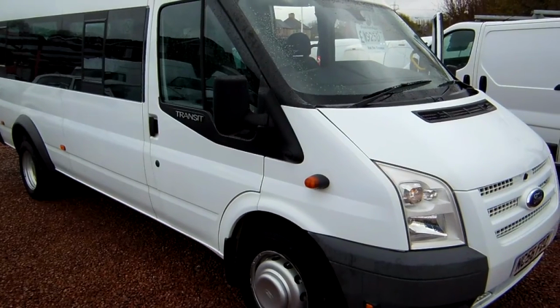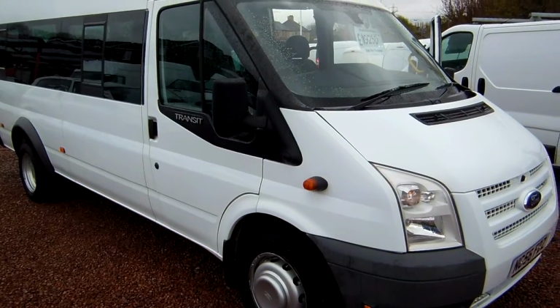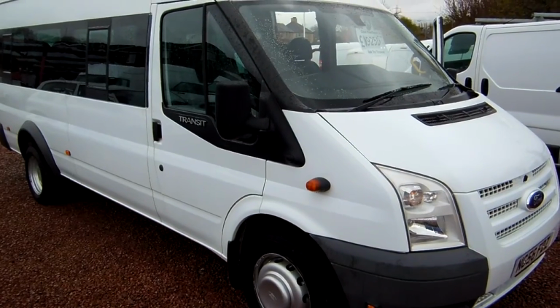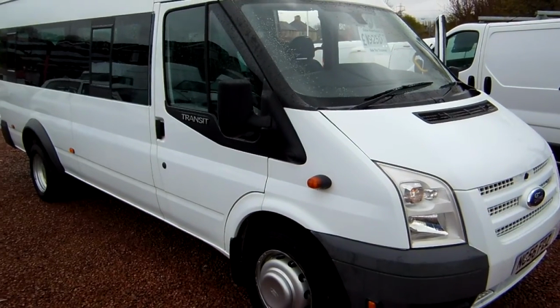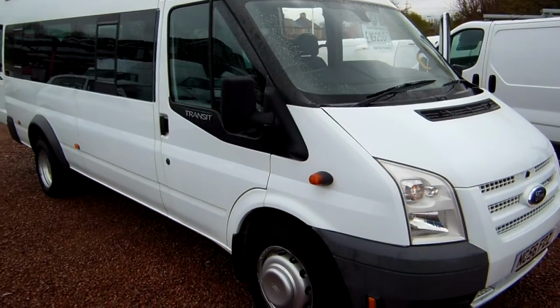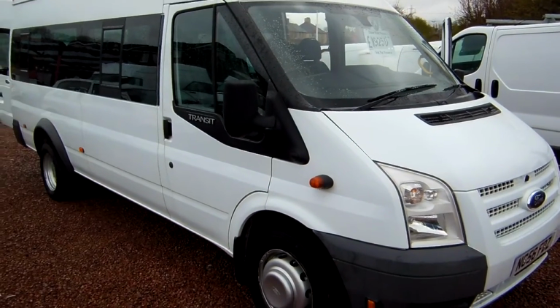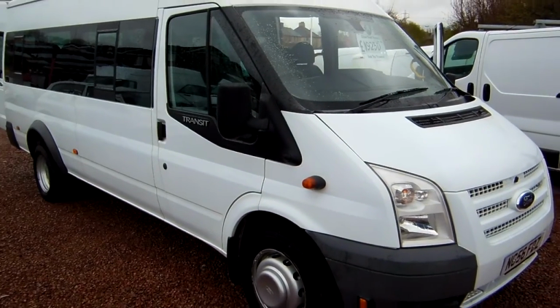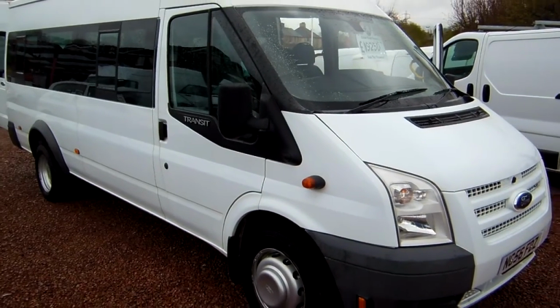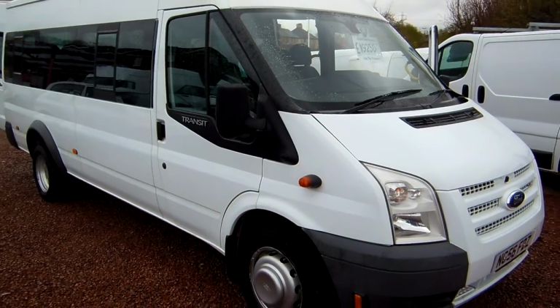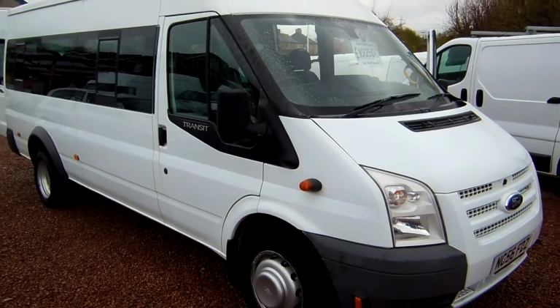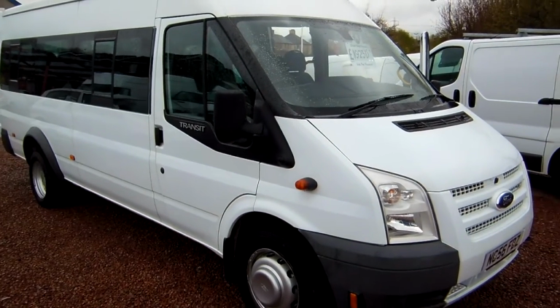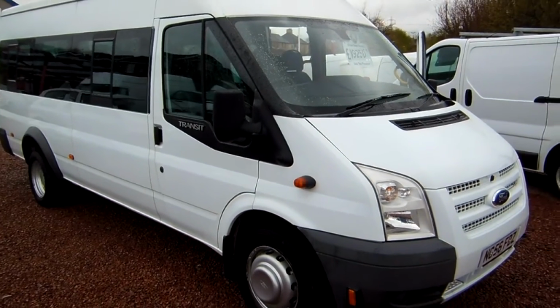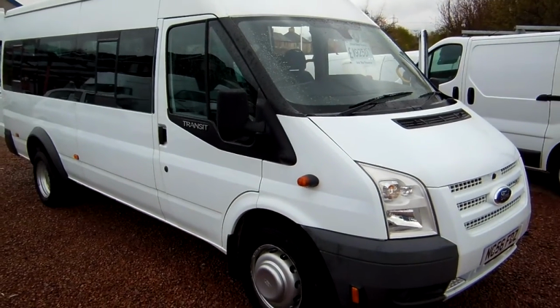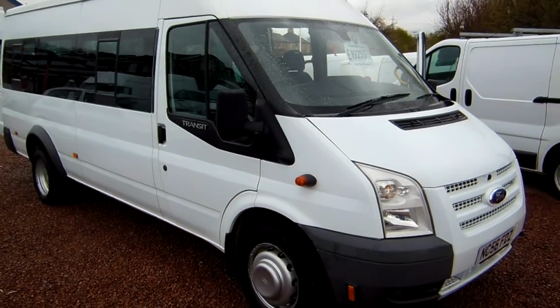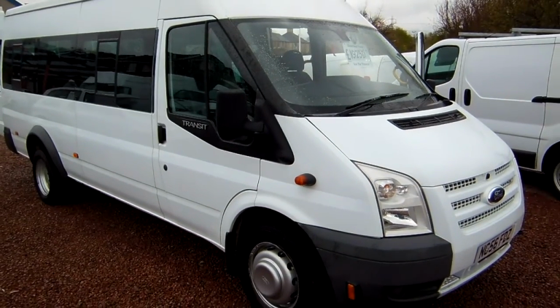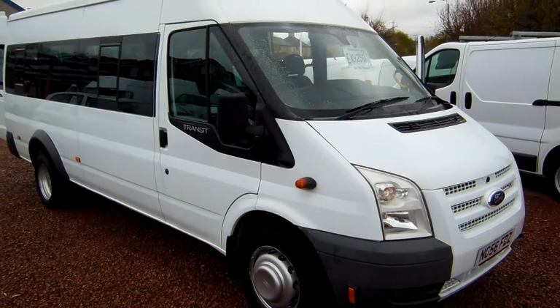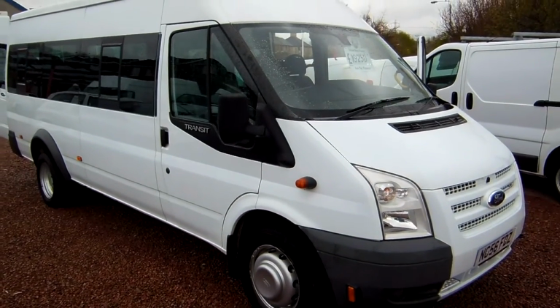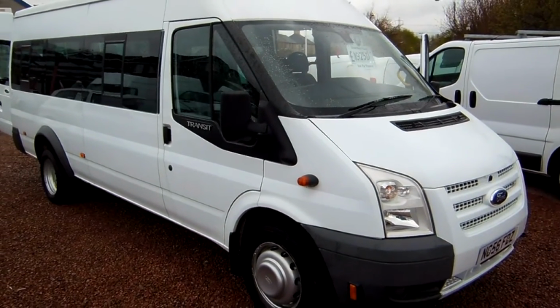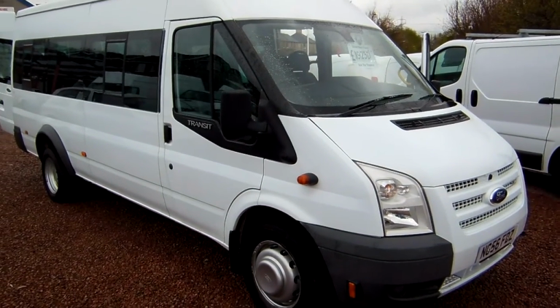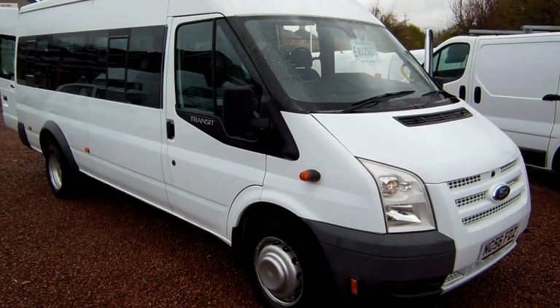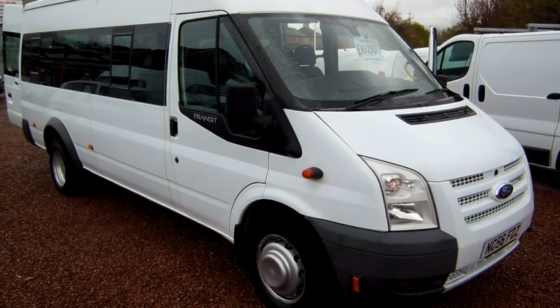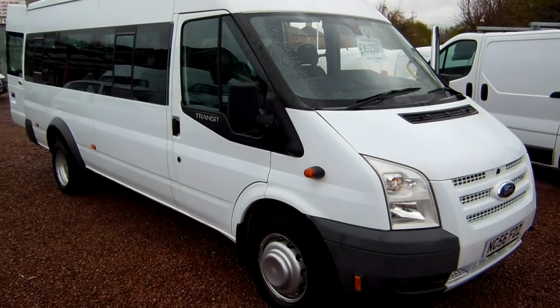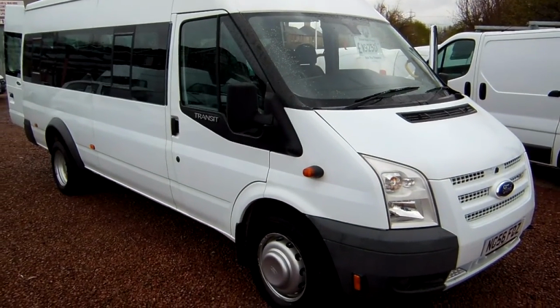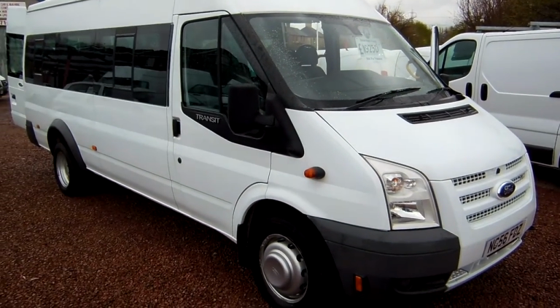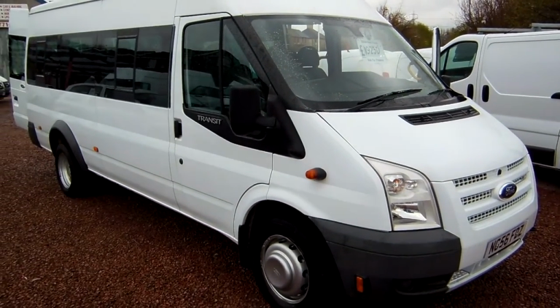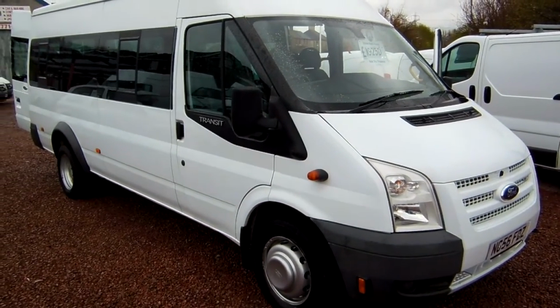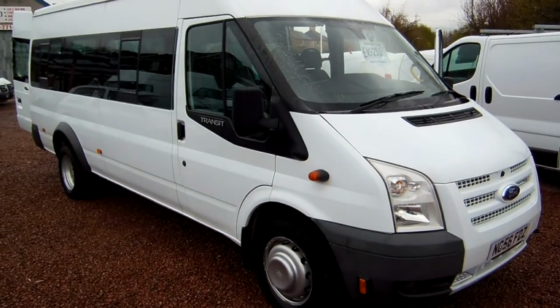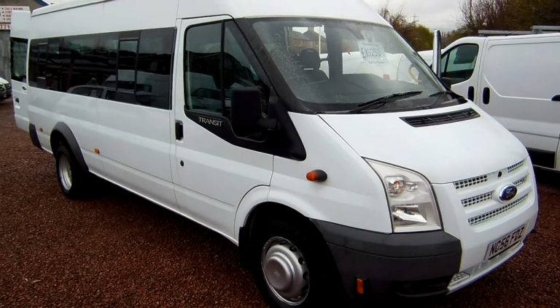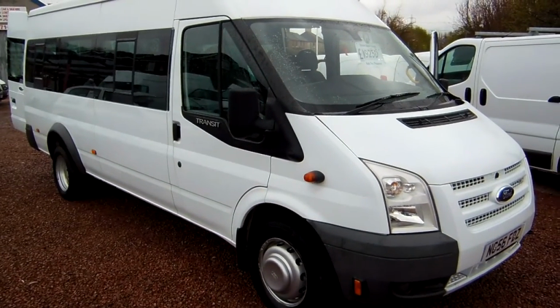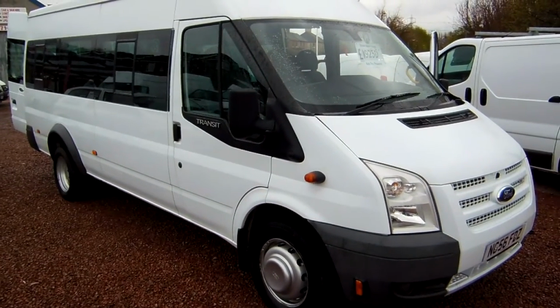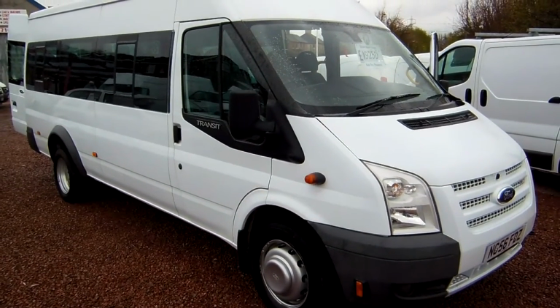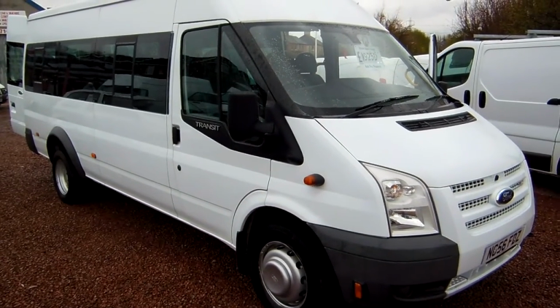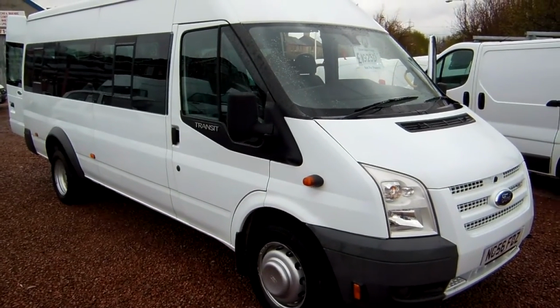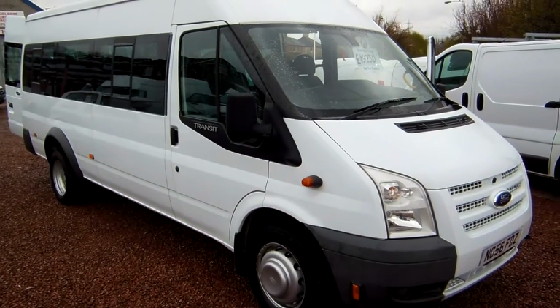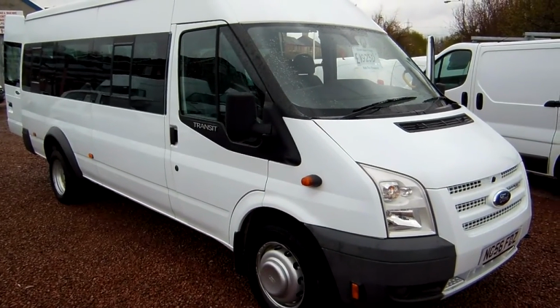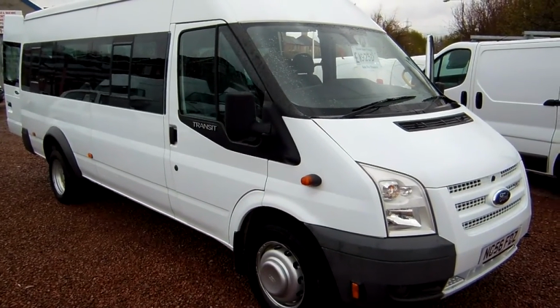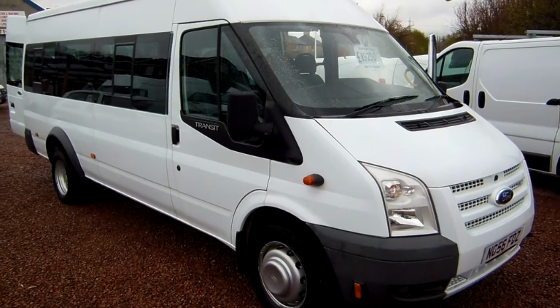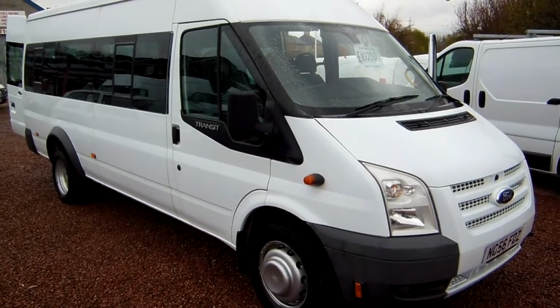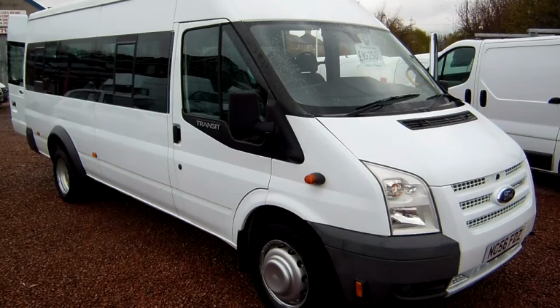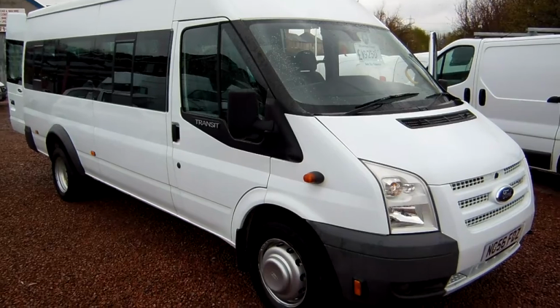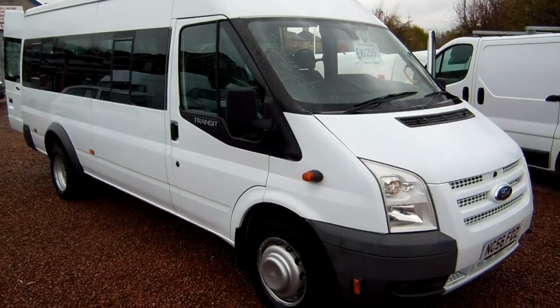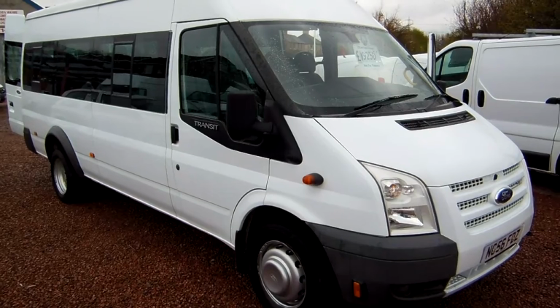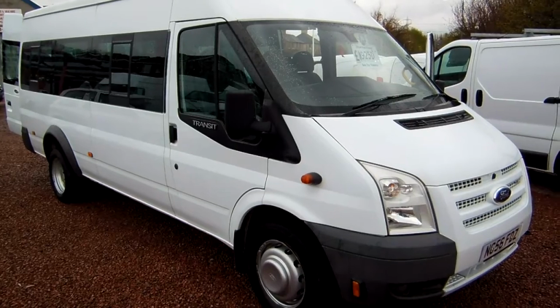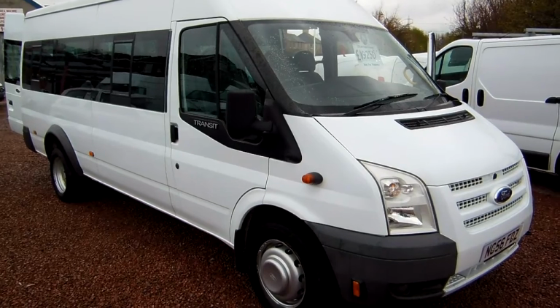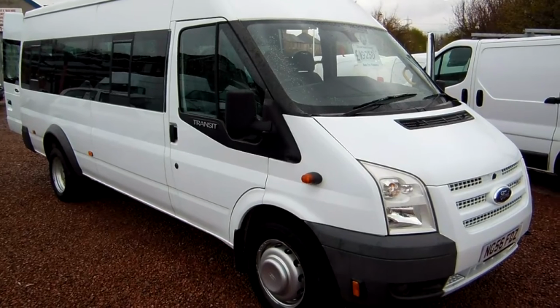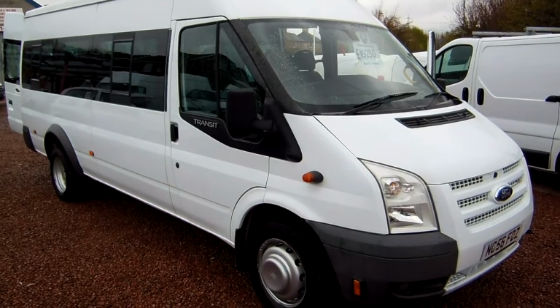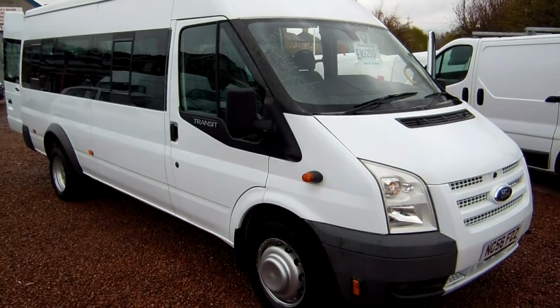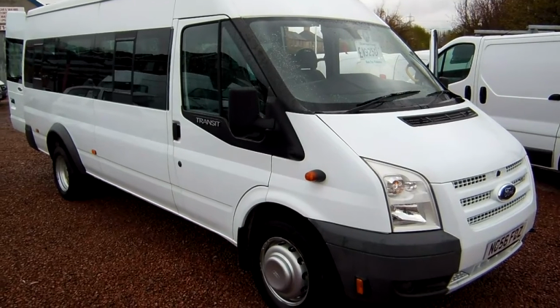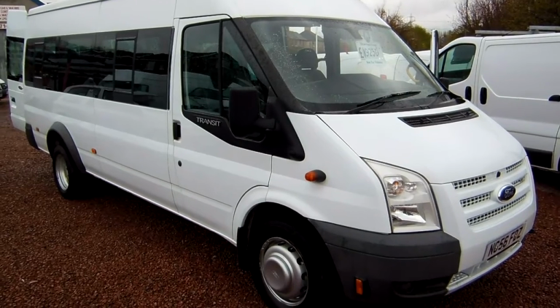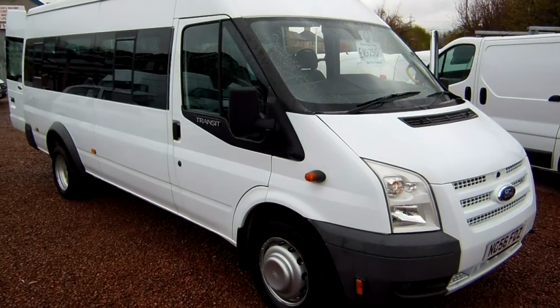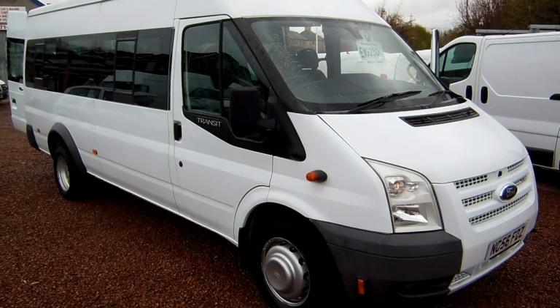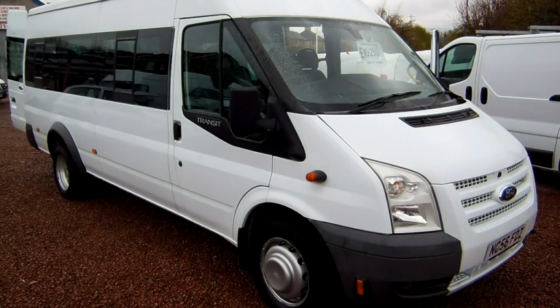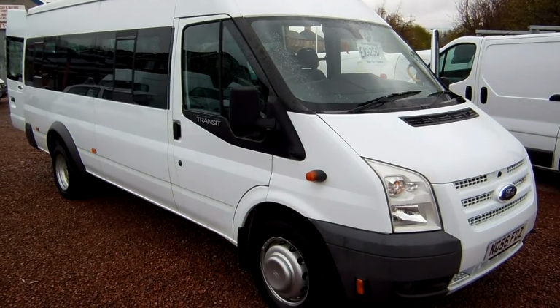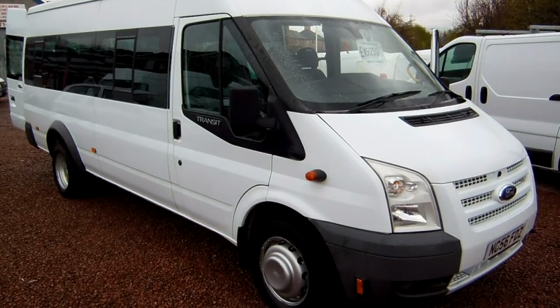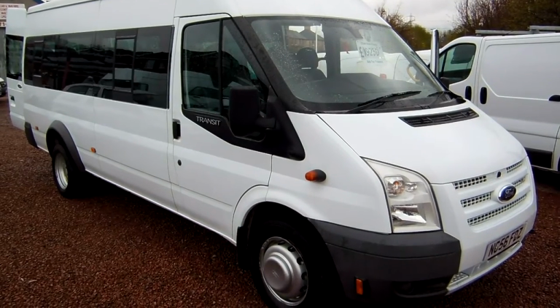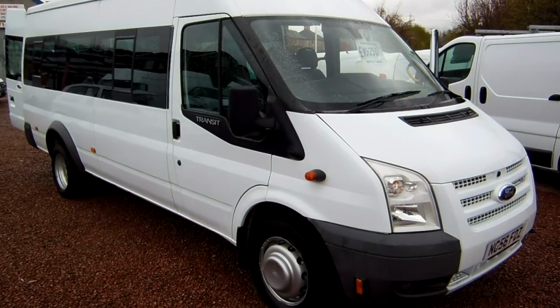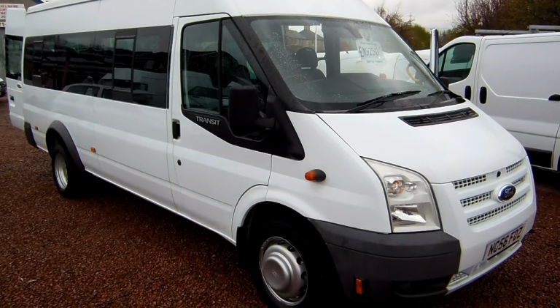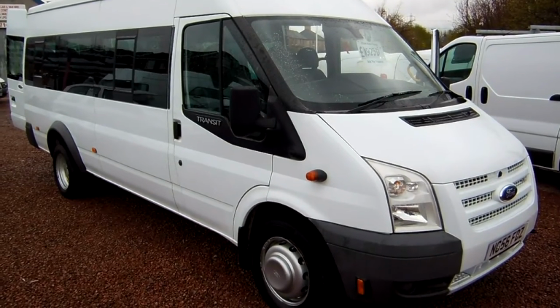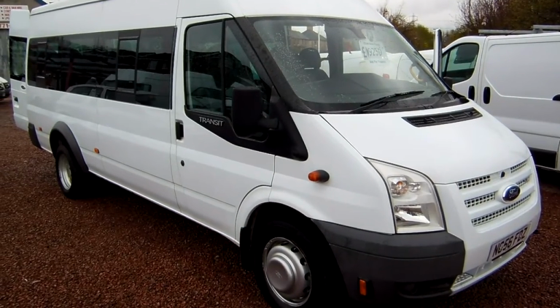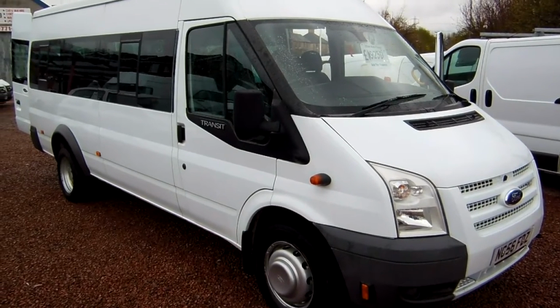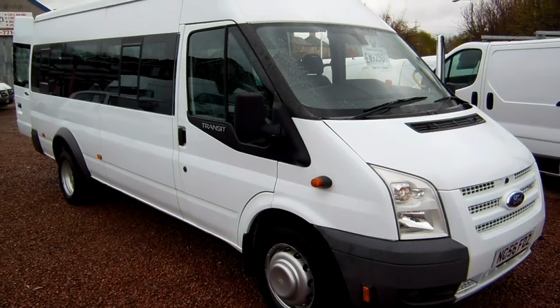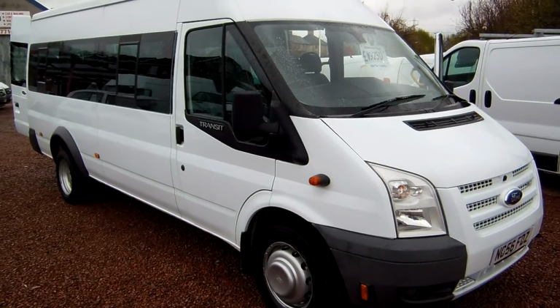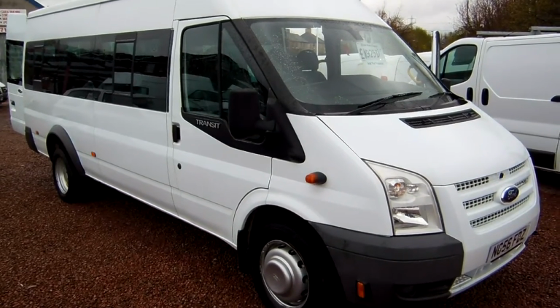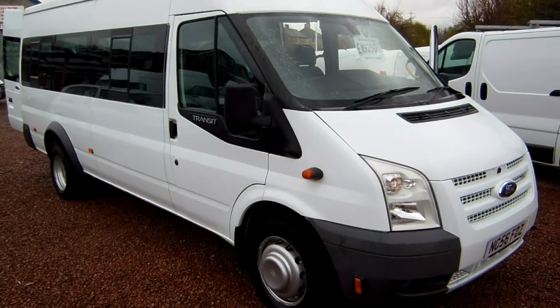Hello there, good morning. It's Clarkson Commercials here in Glasgow once again. Right, another van to tell you all about.